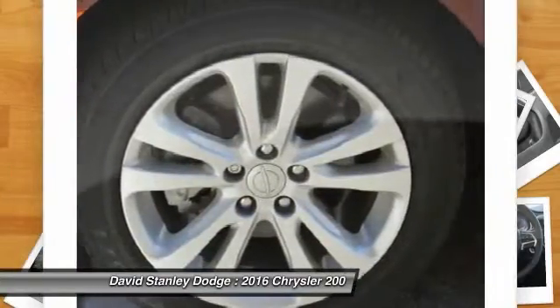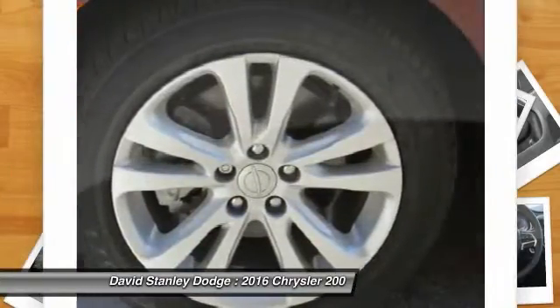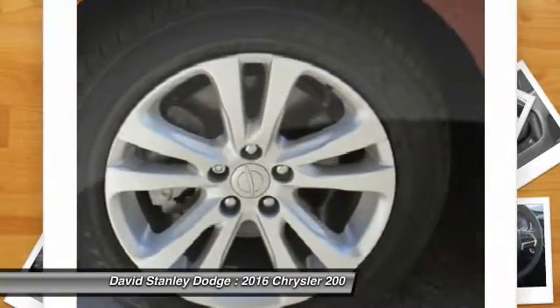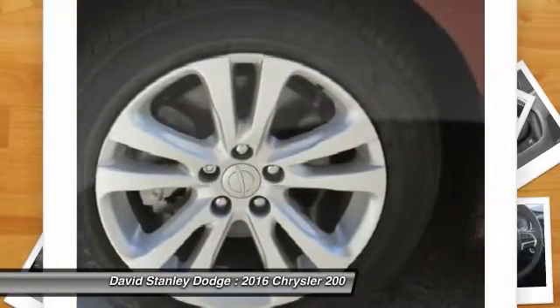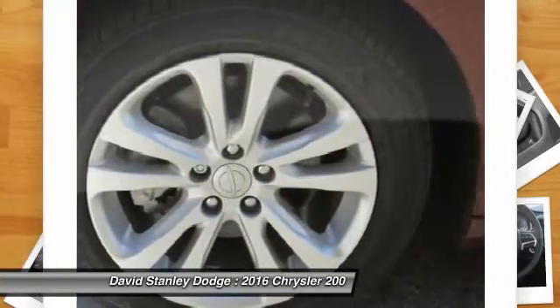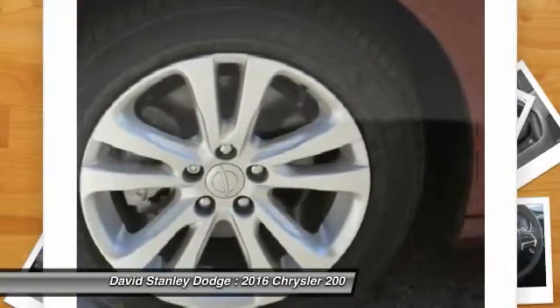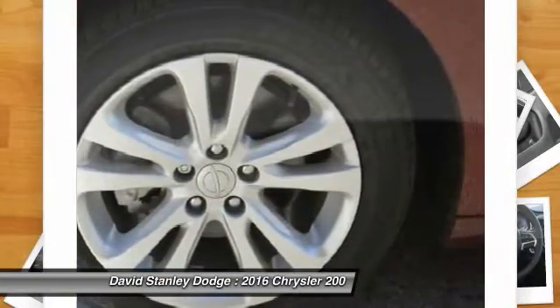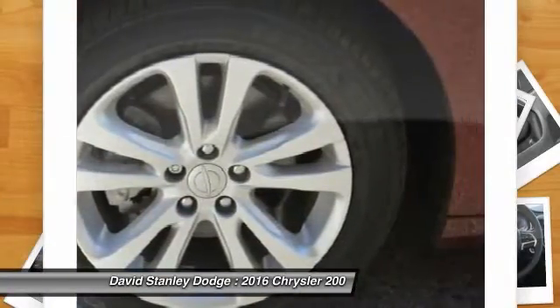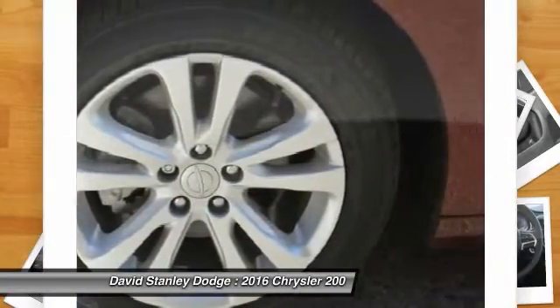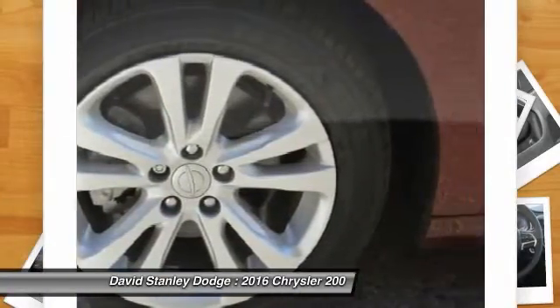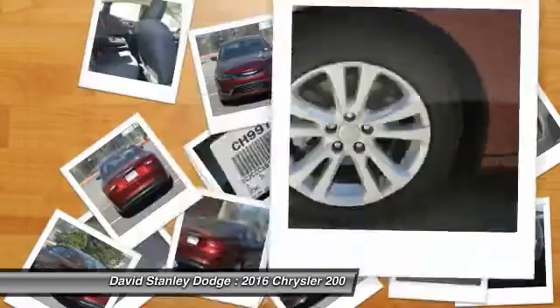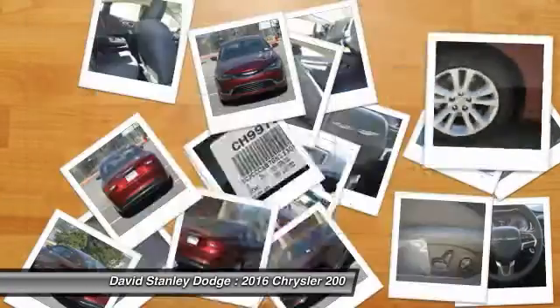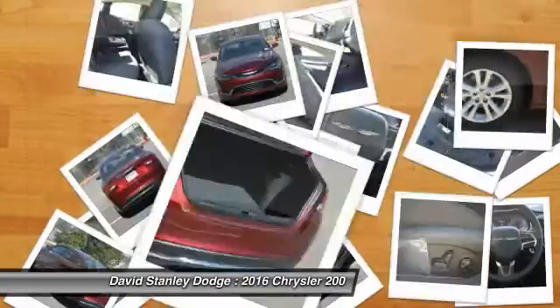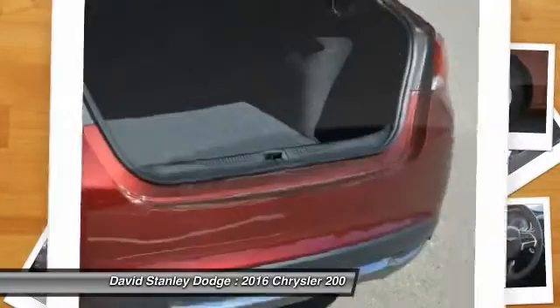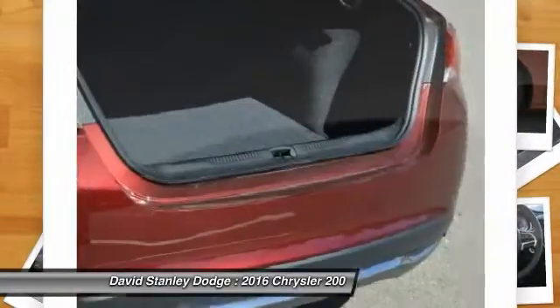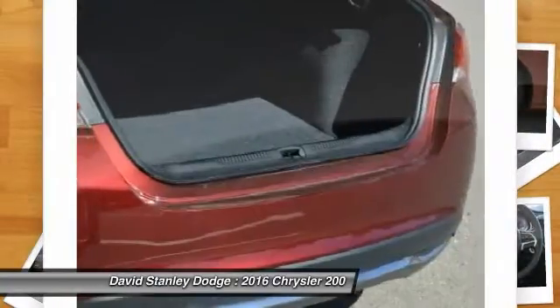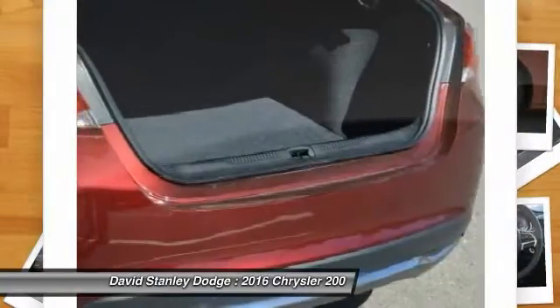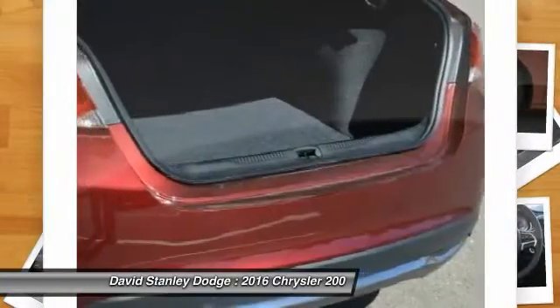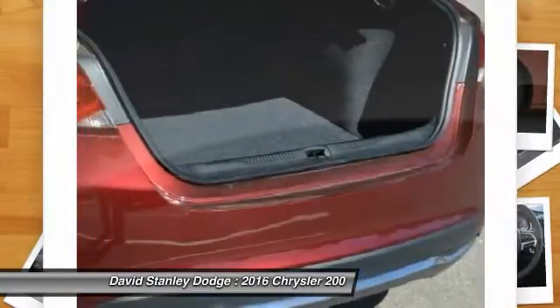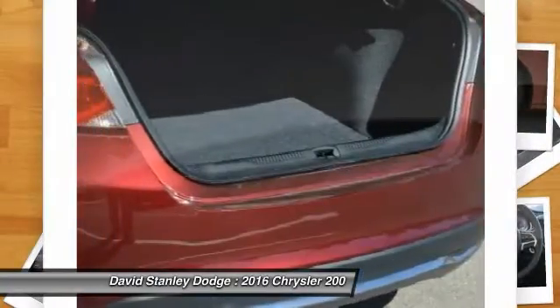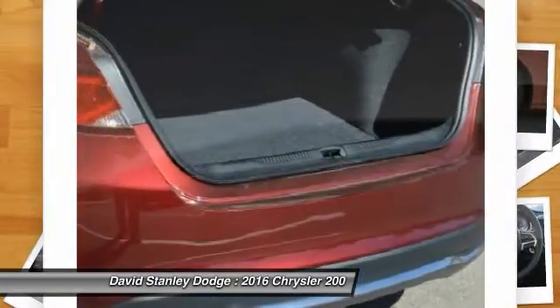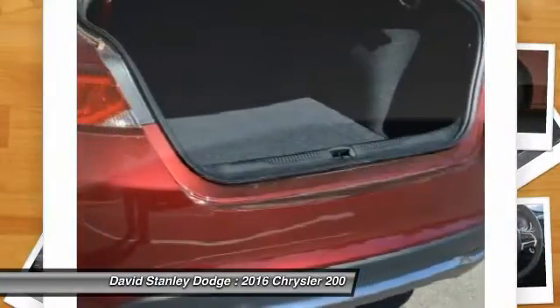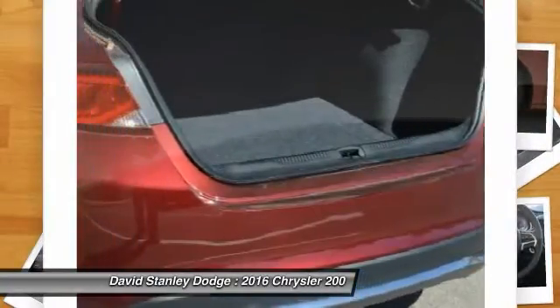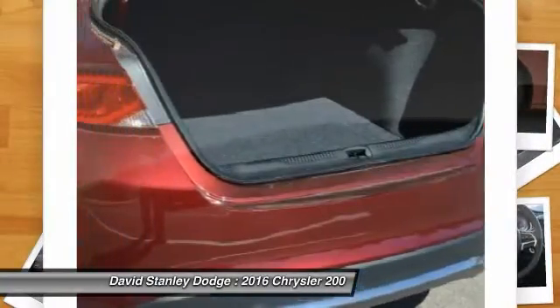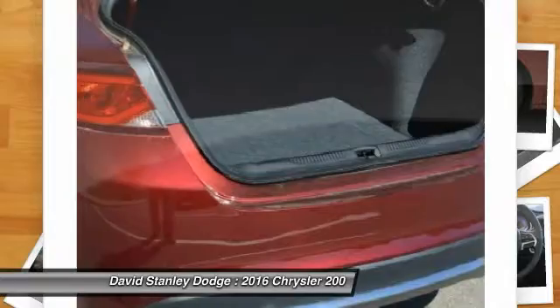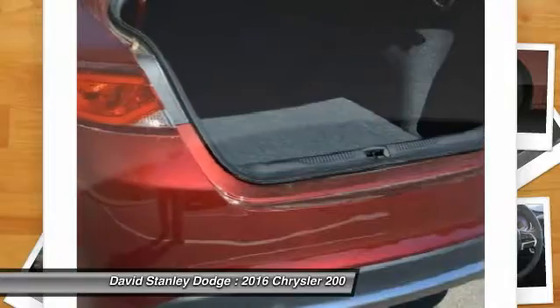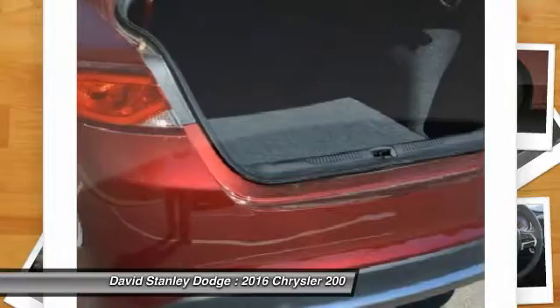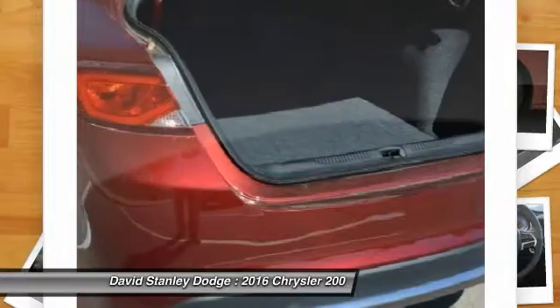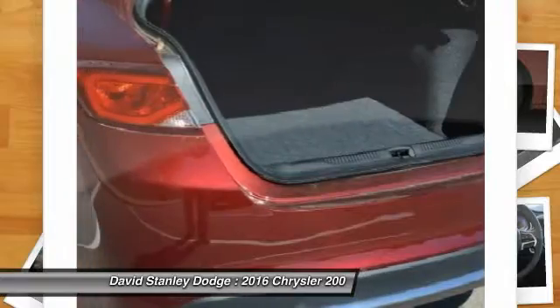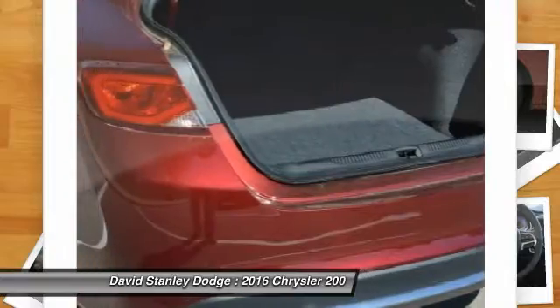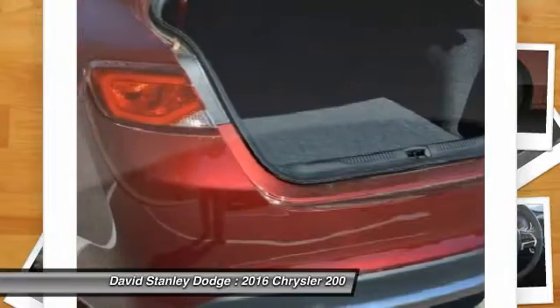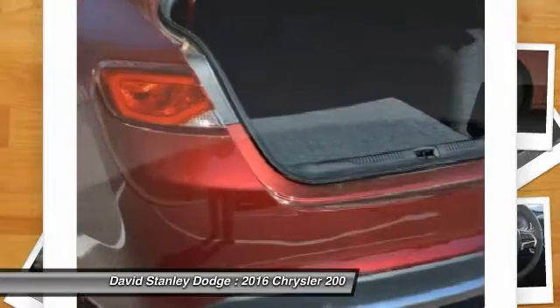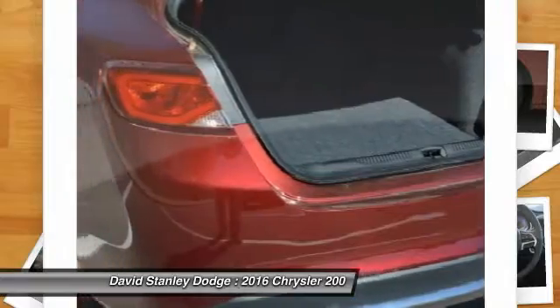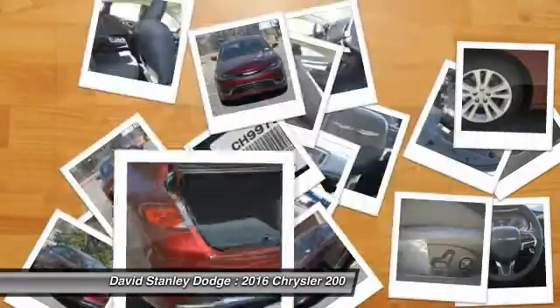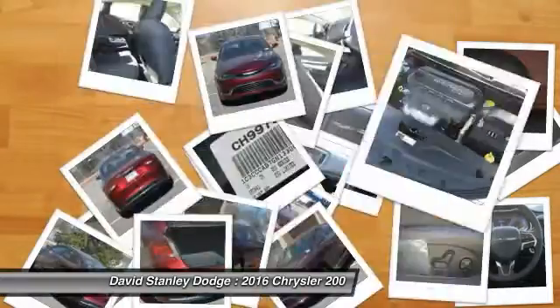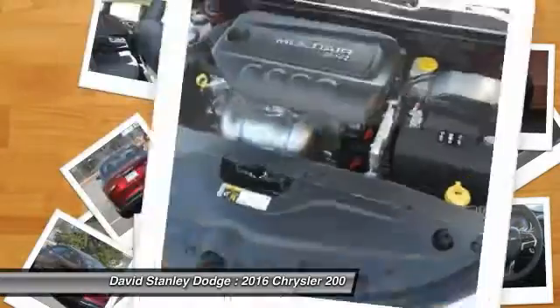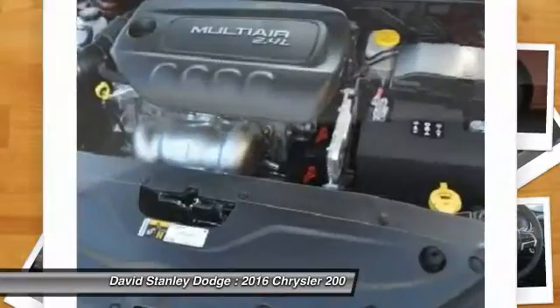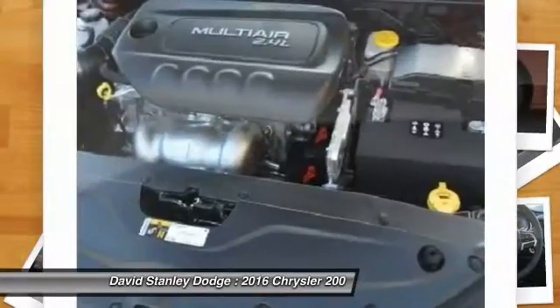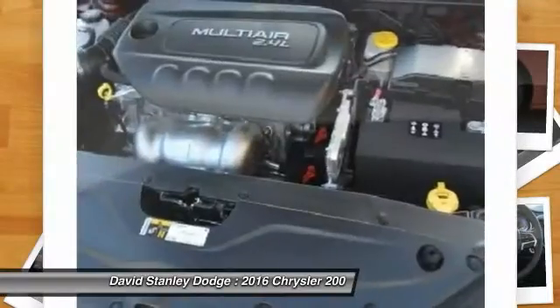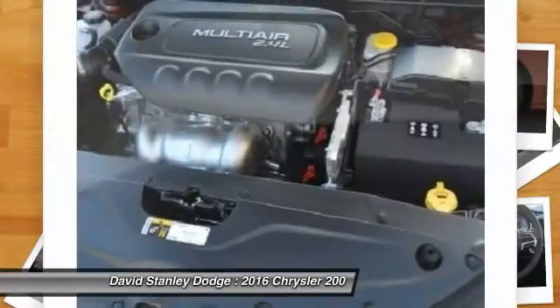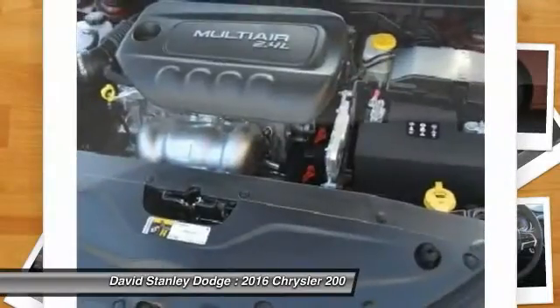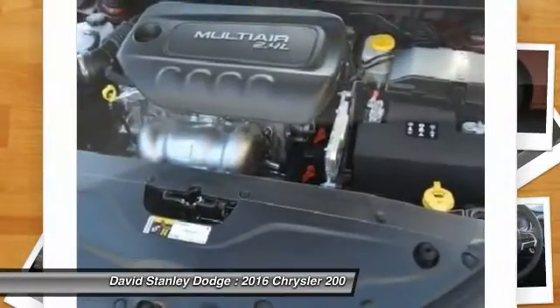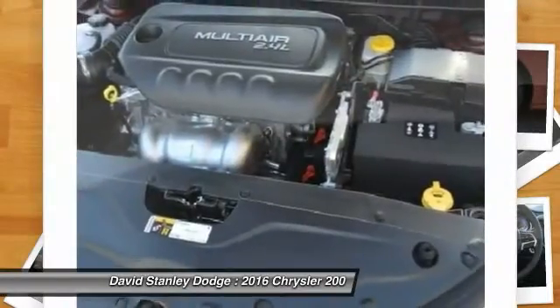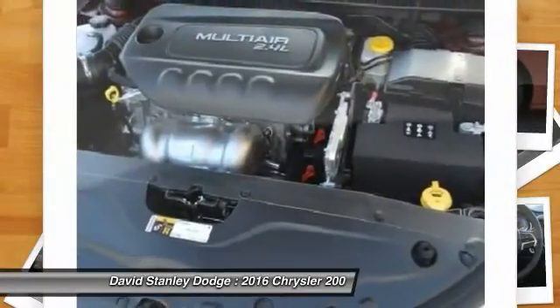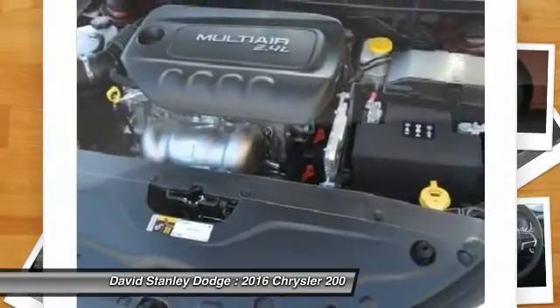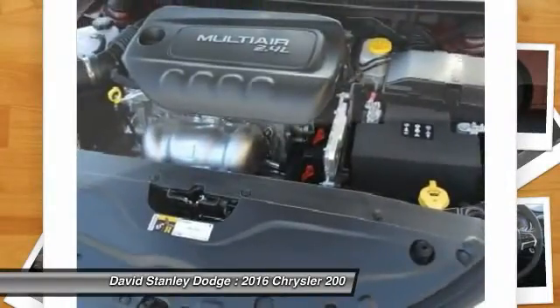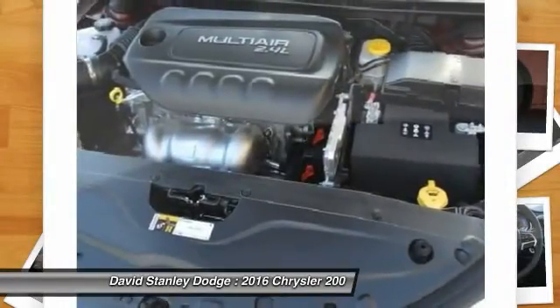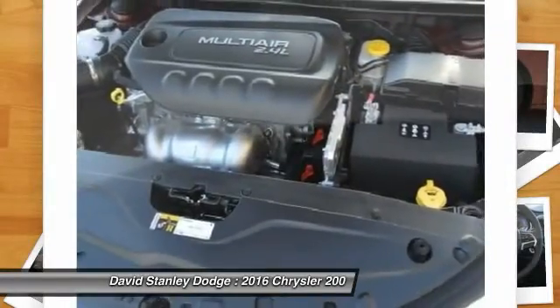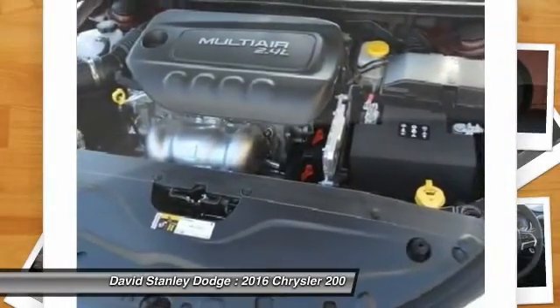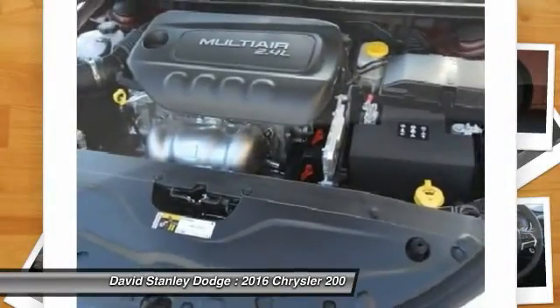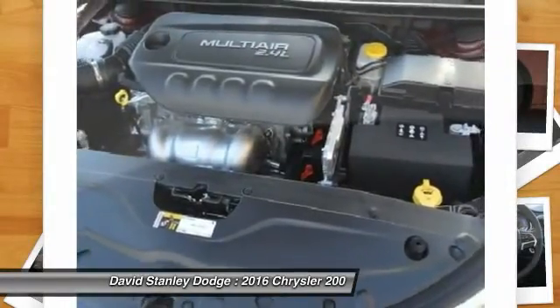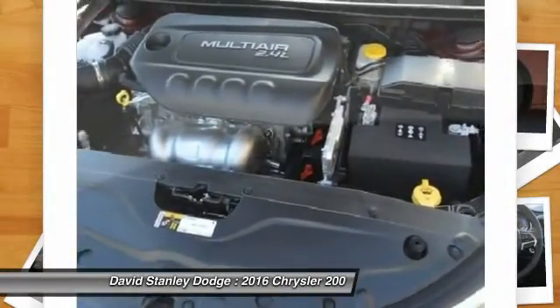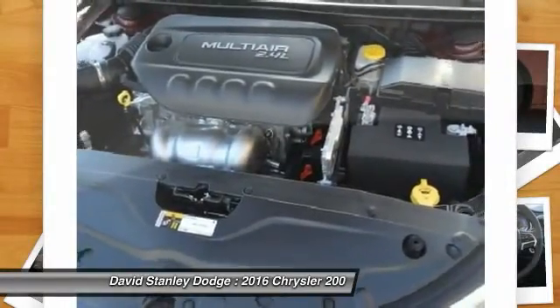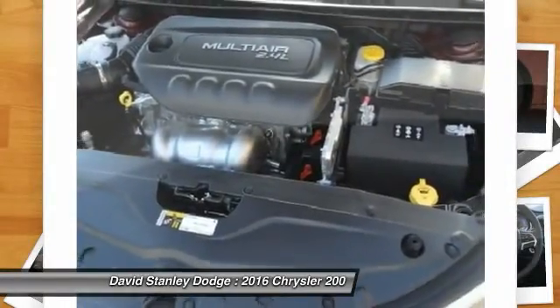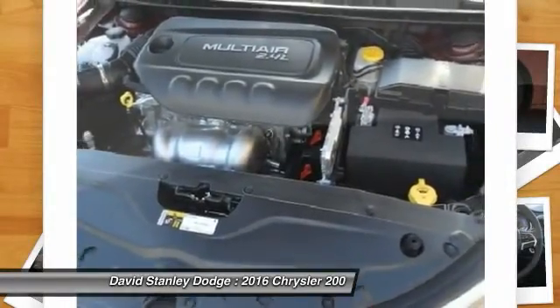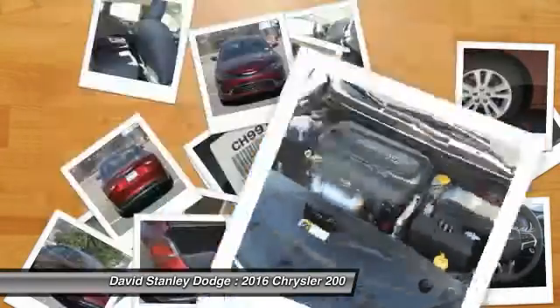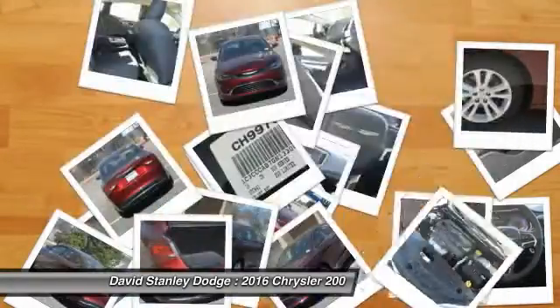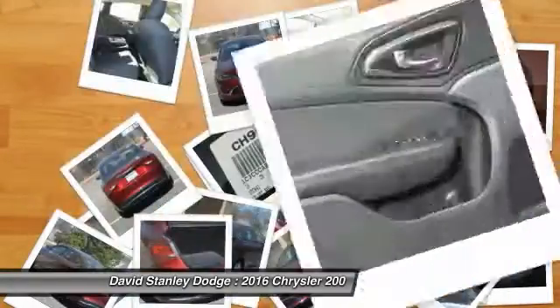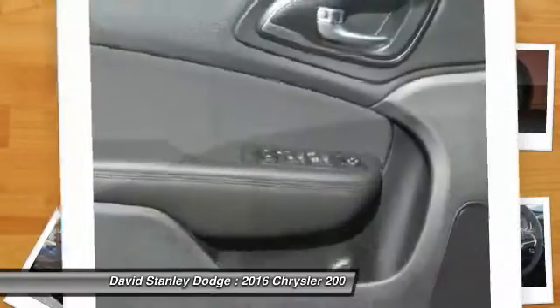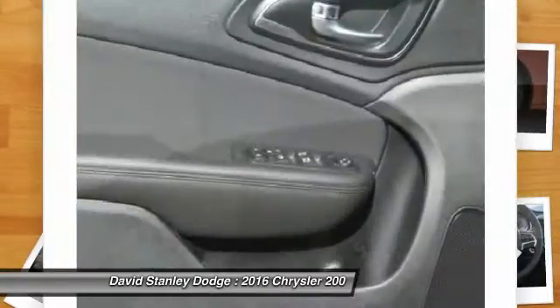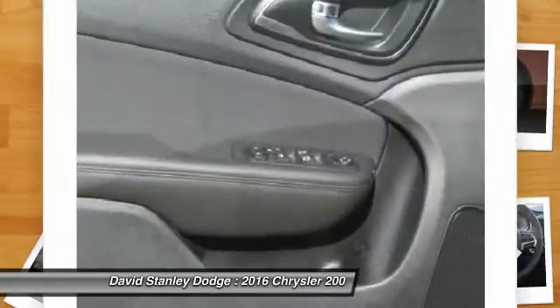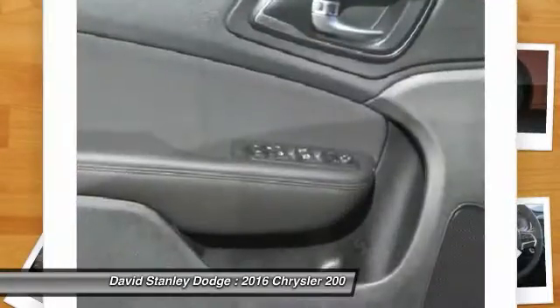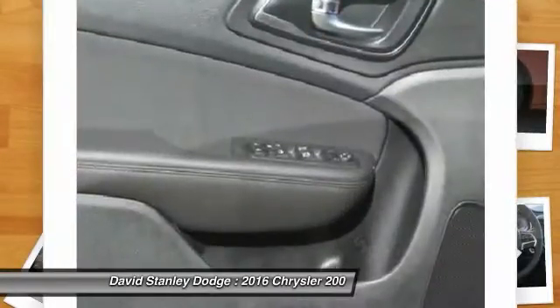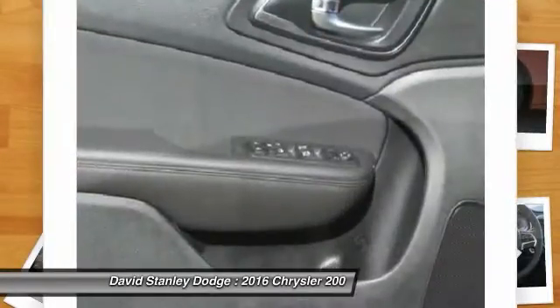Alloy wheels, front air conditioning, four-wheel disc brakes, compass, security system, and rear window defroster.